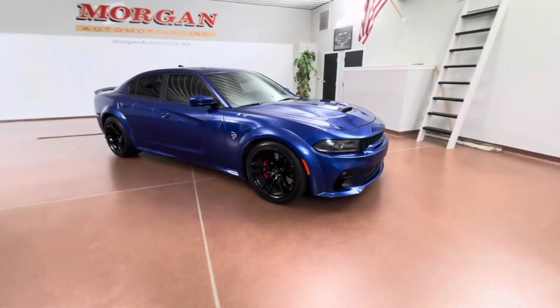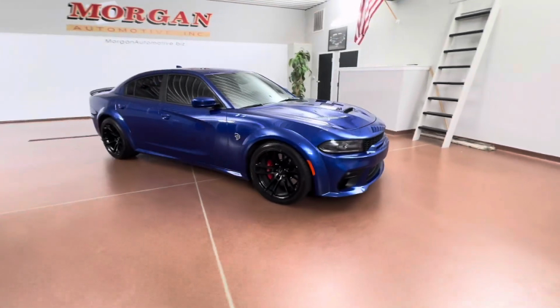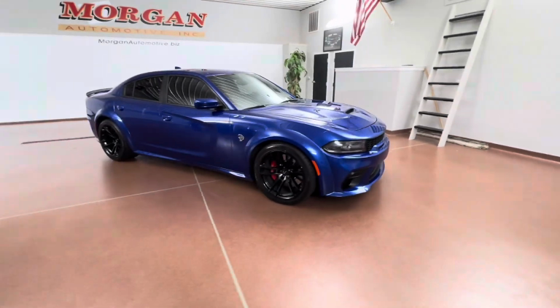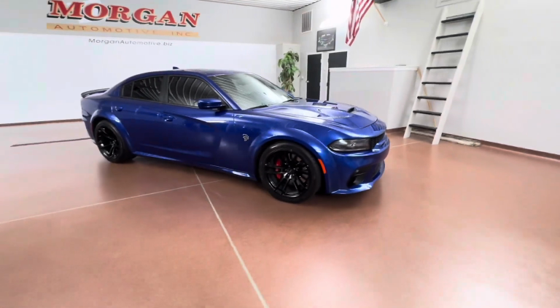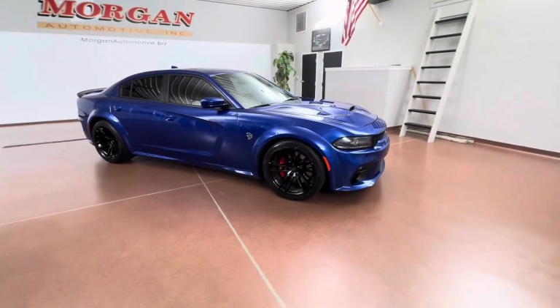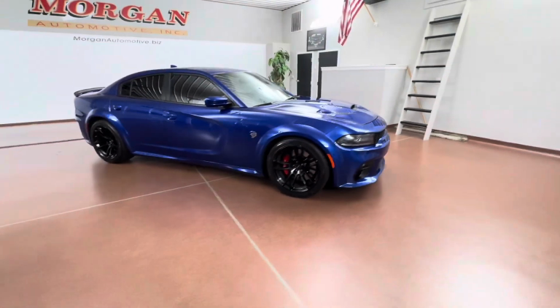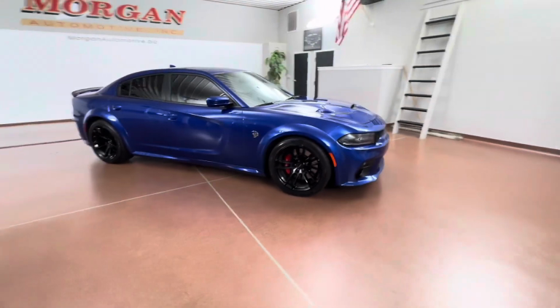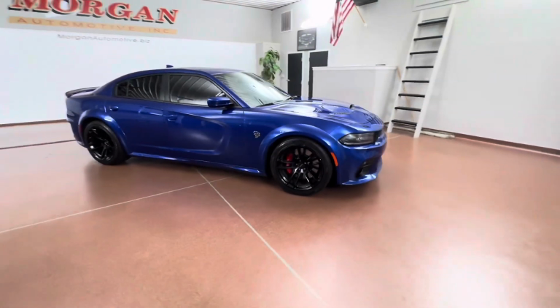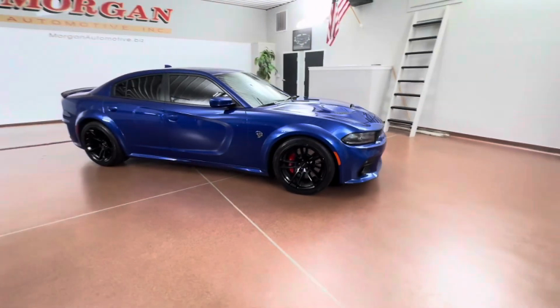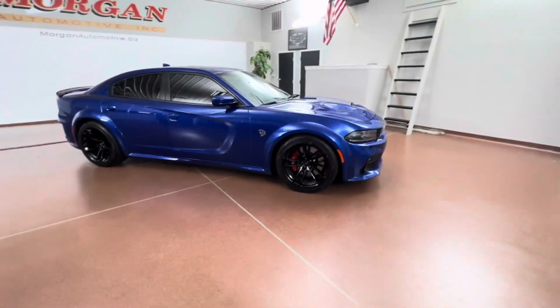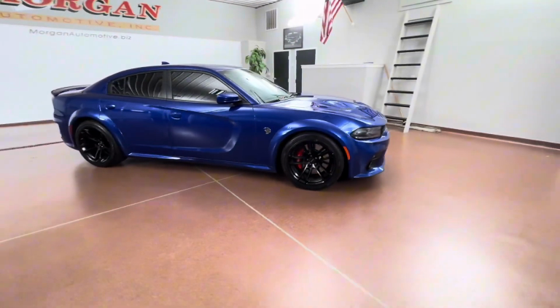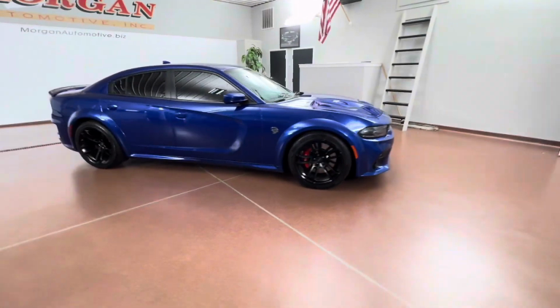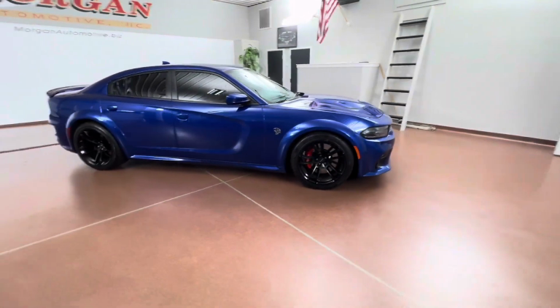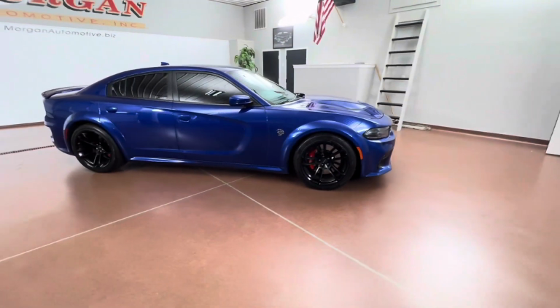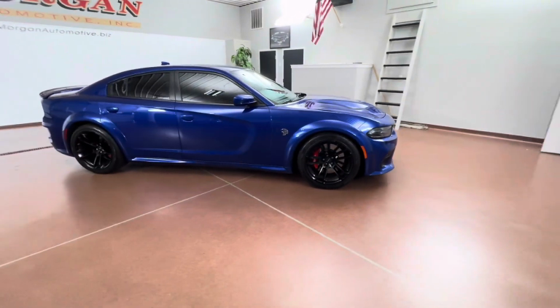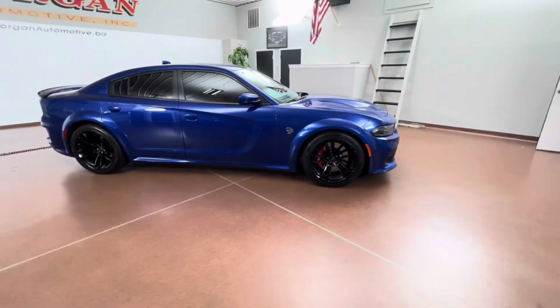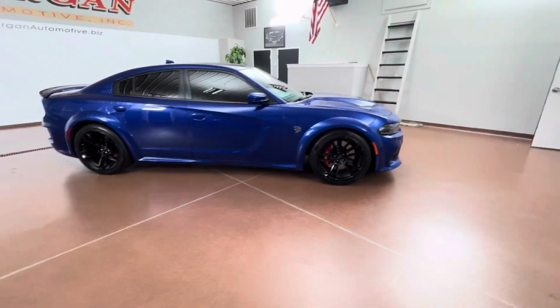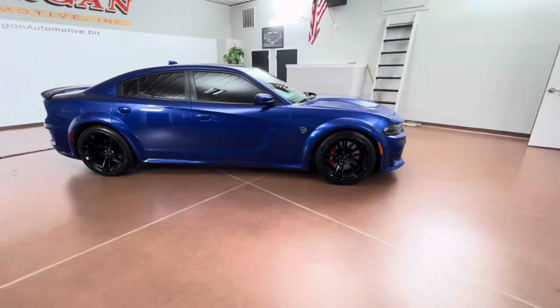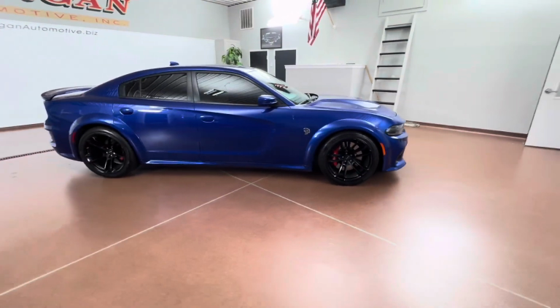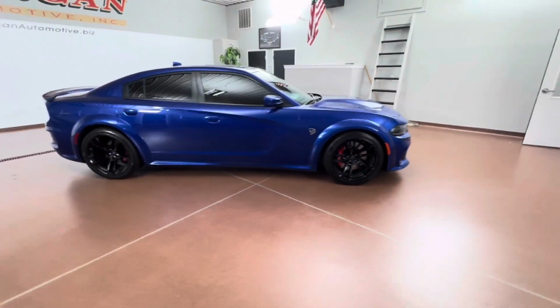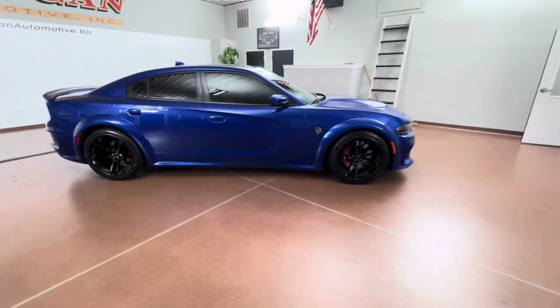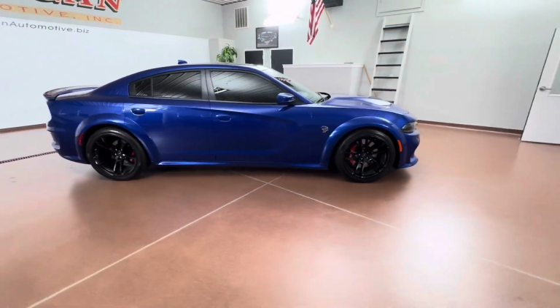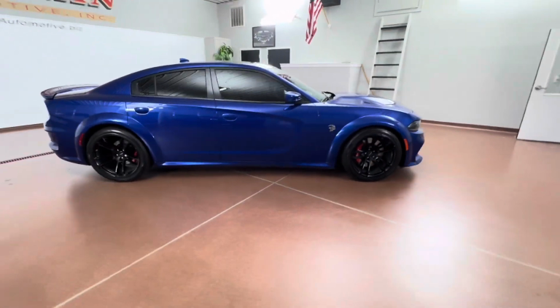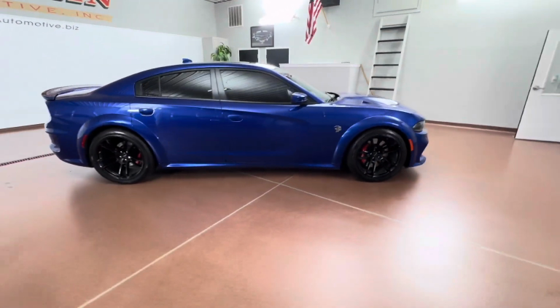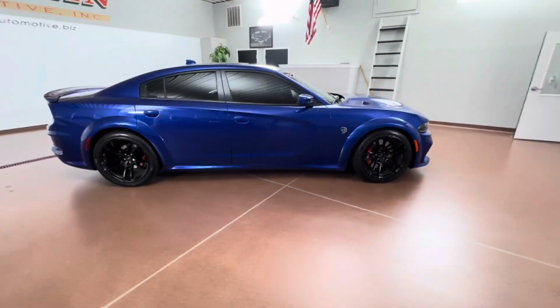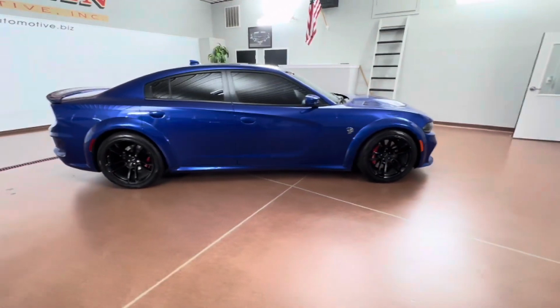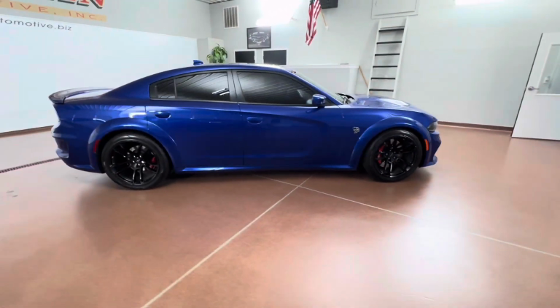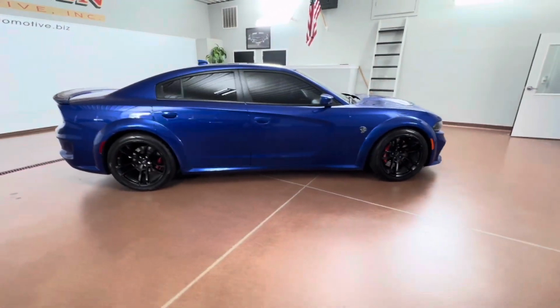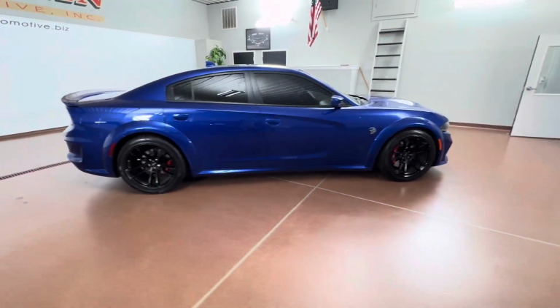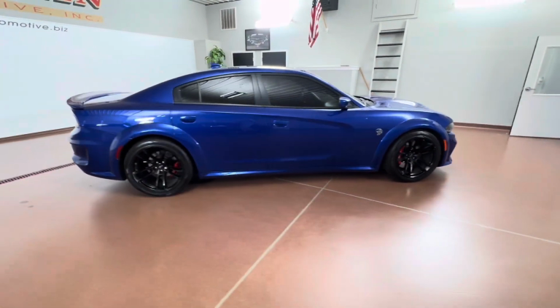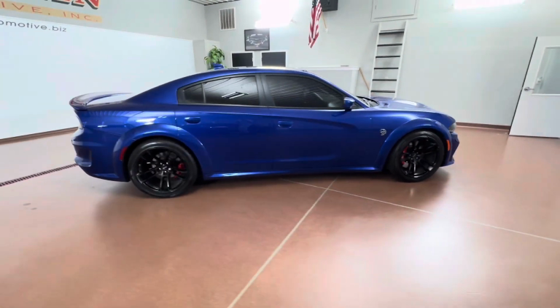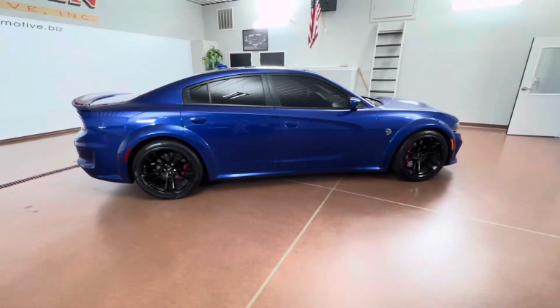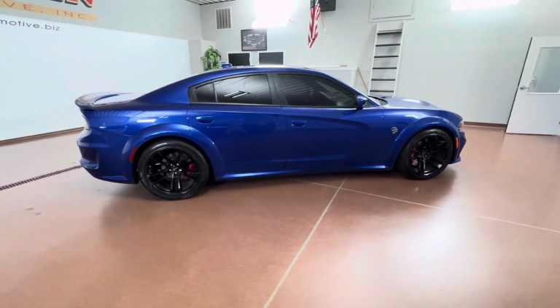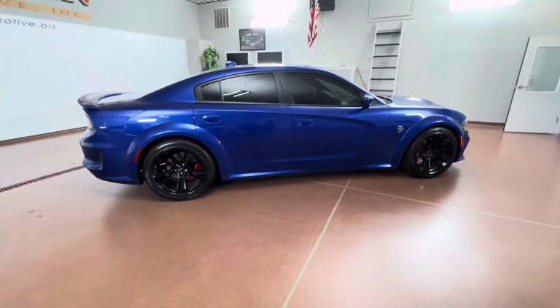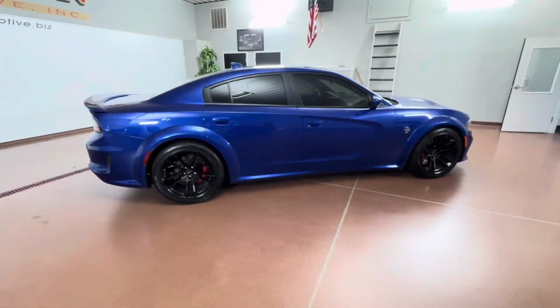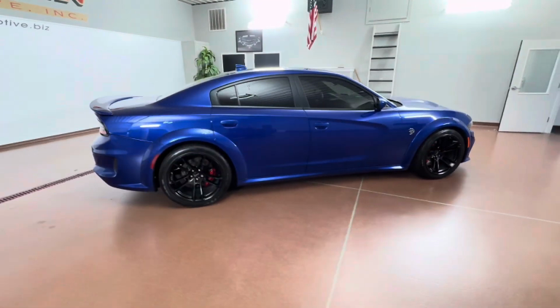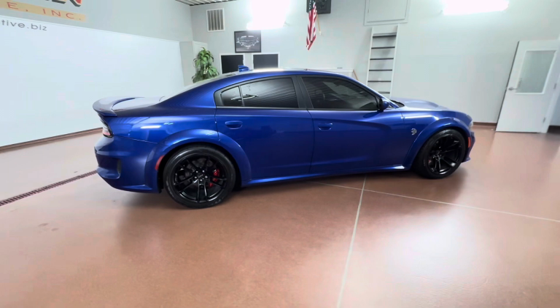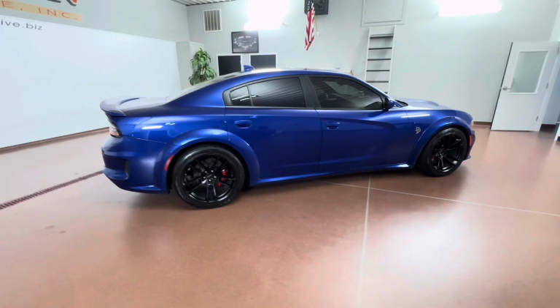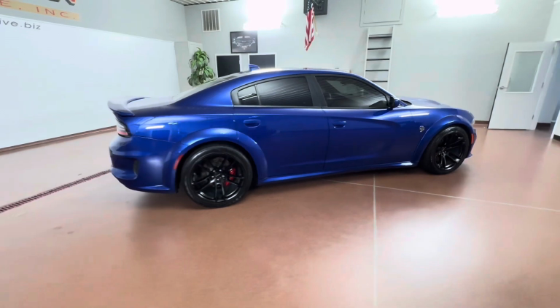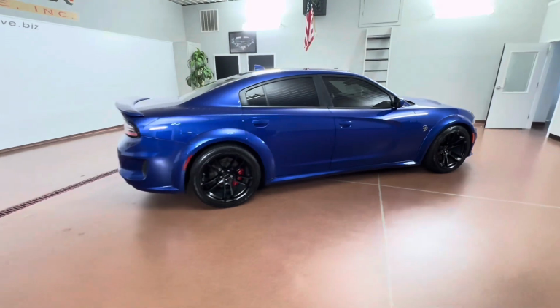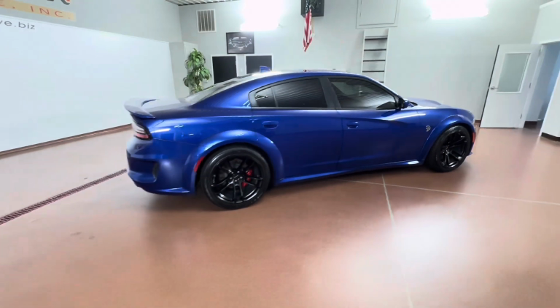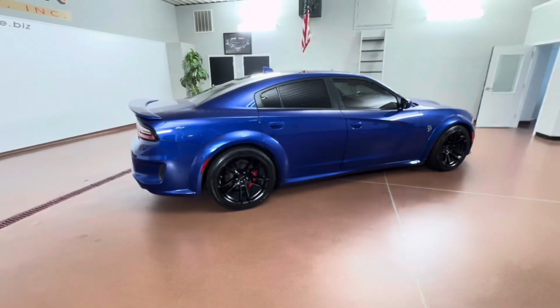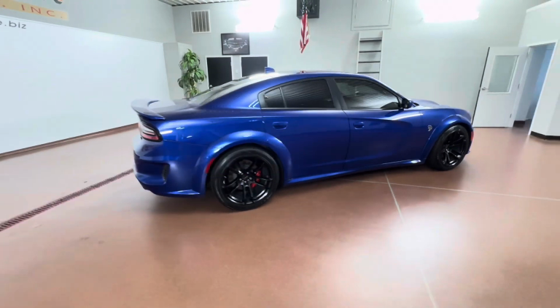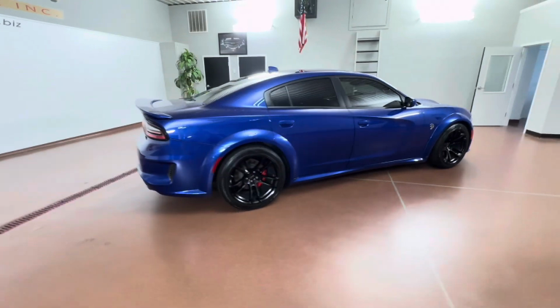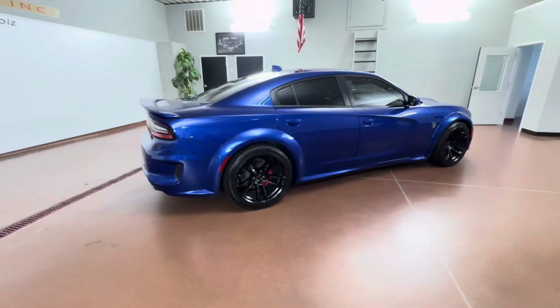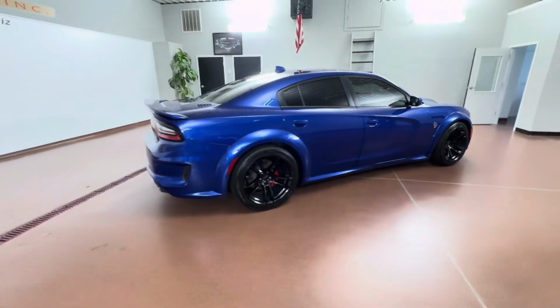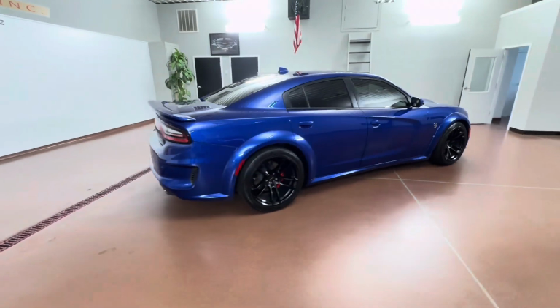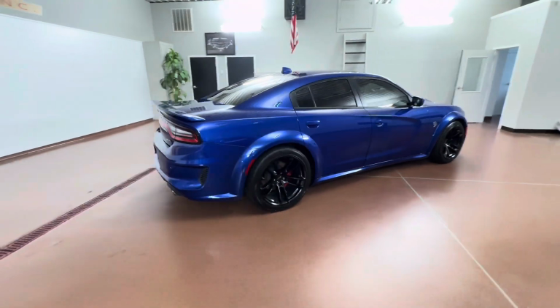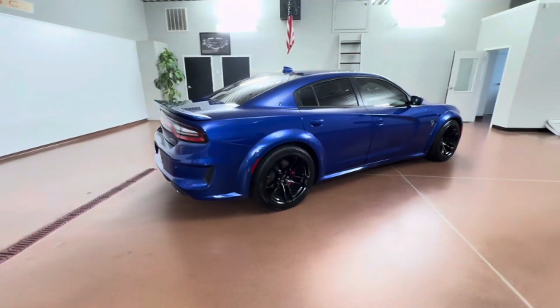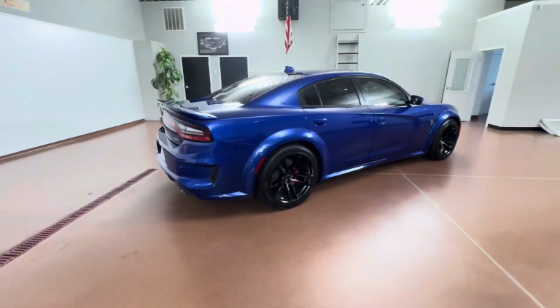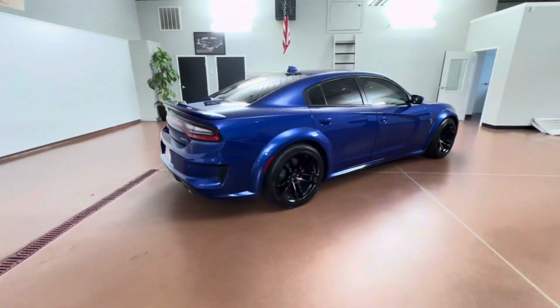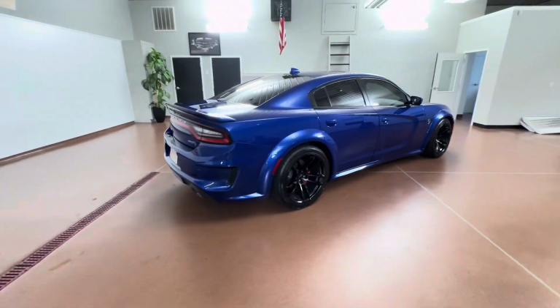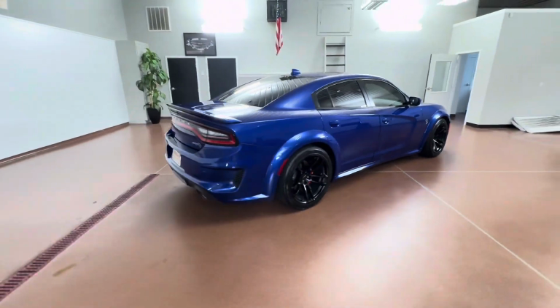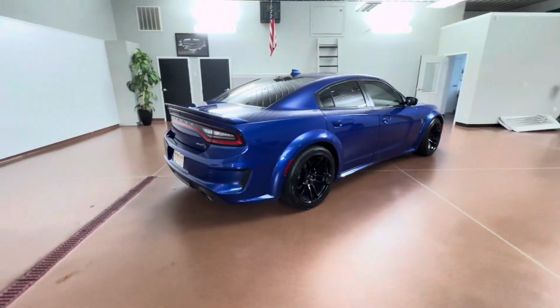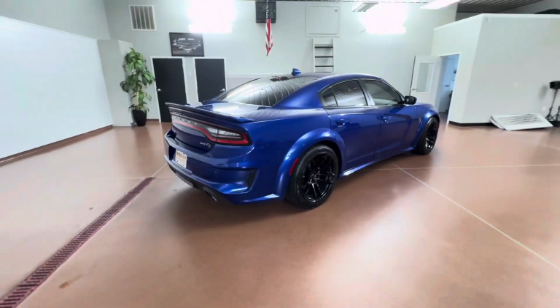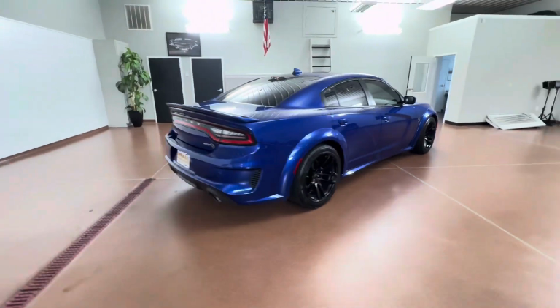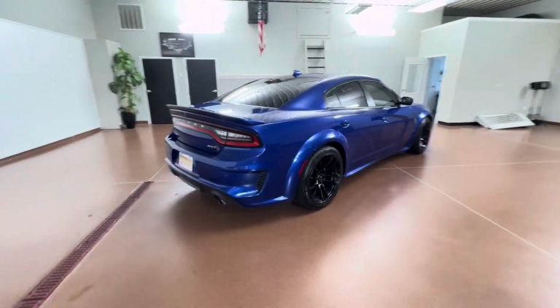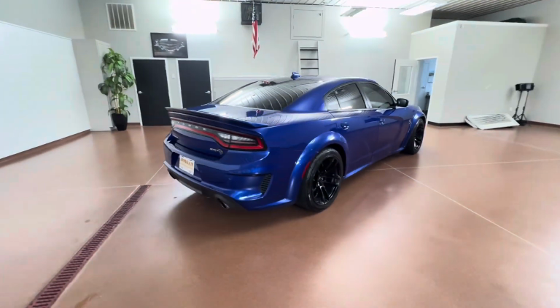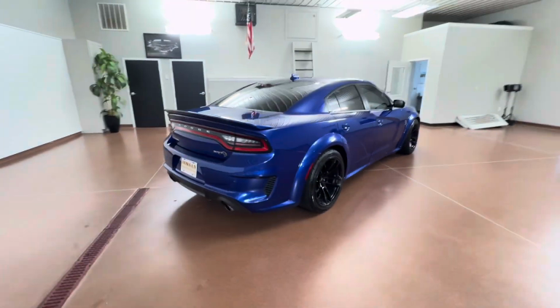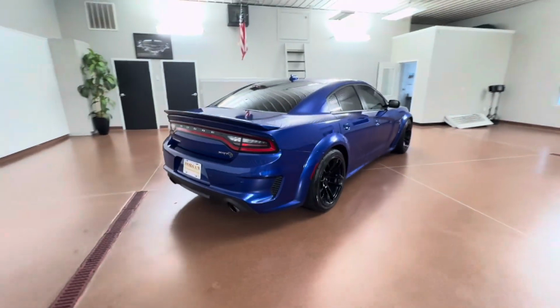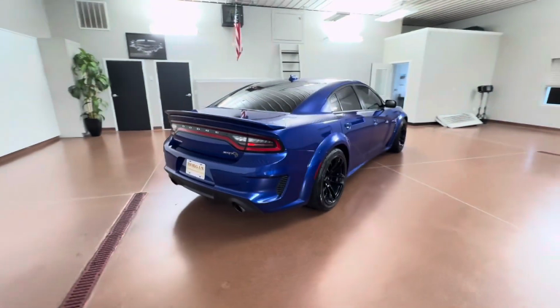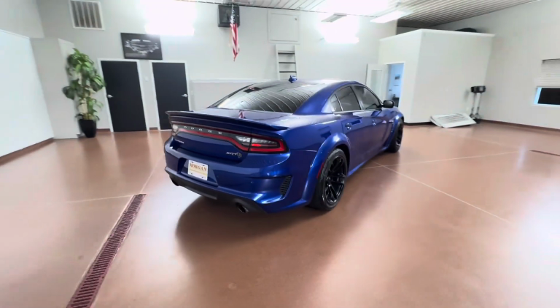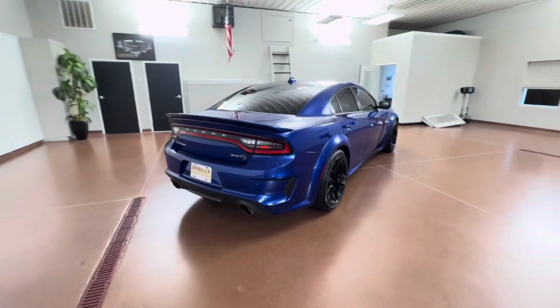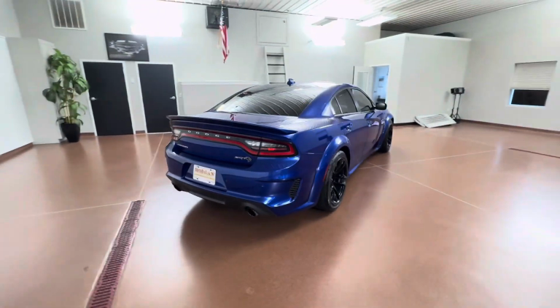This vehicle has a one owner. This vehicle has had regular oil changes. The vehicle was just fully serviced here at the dealership.